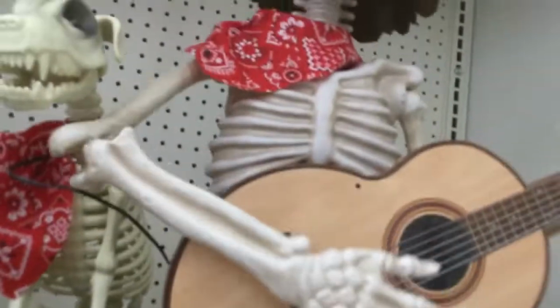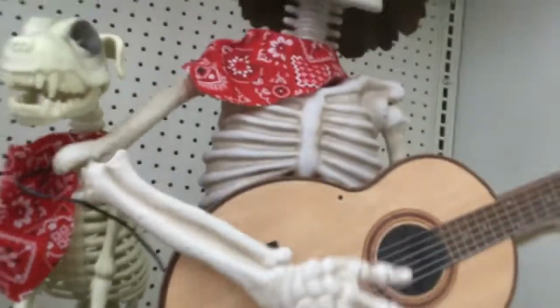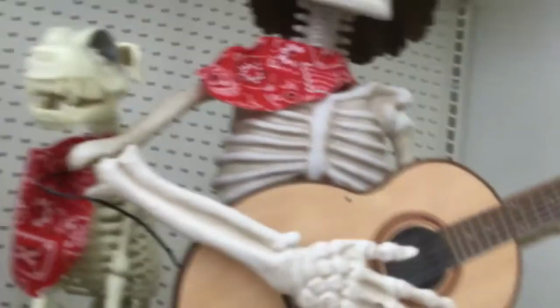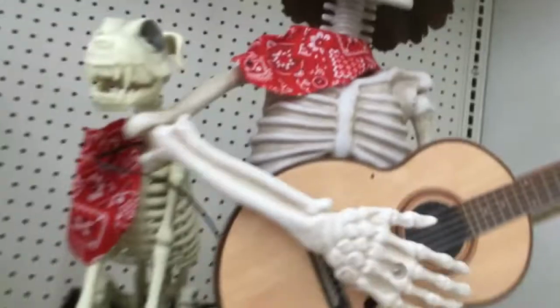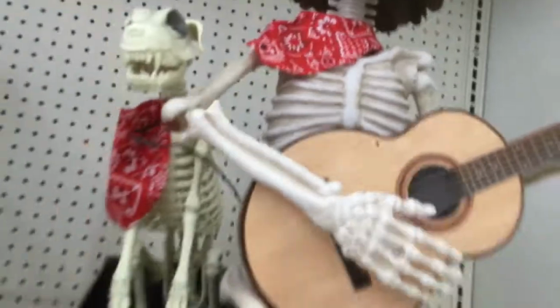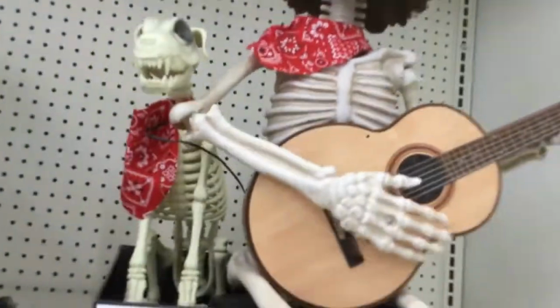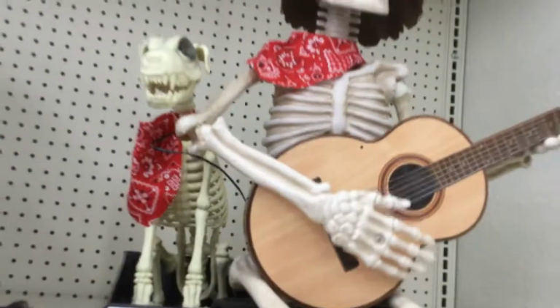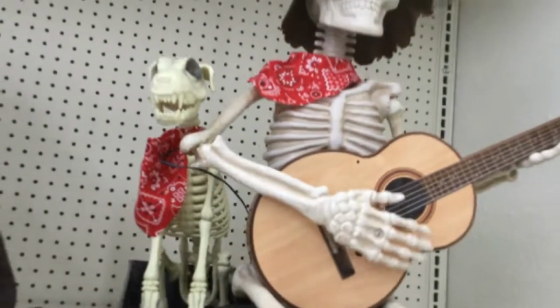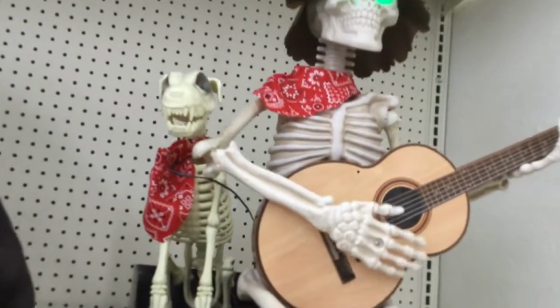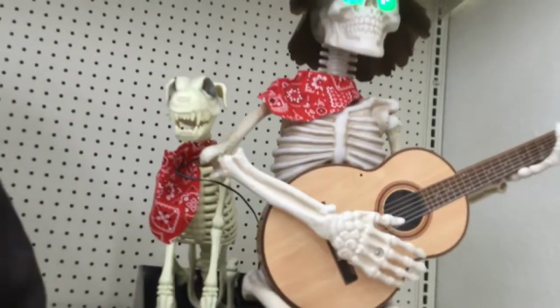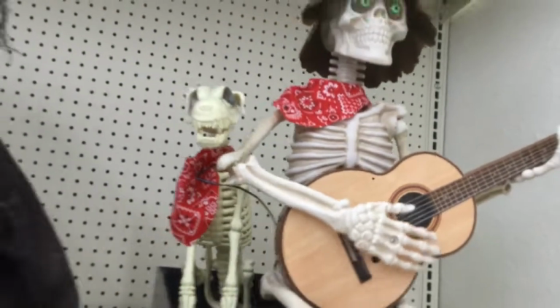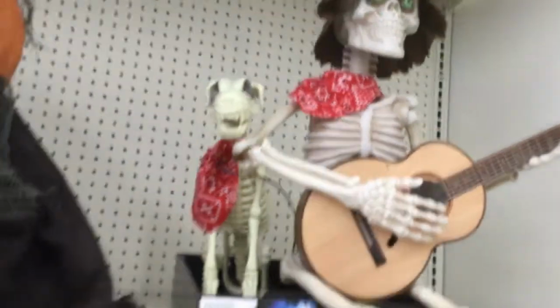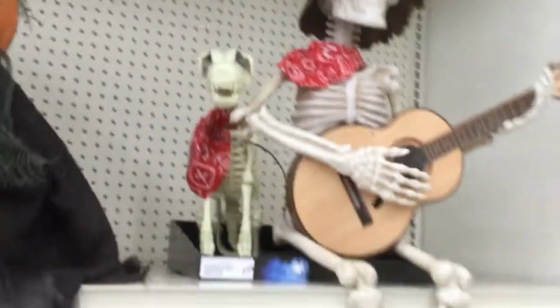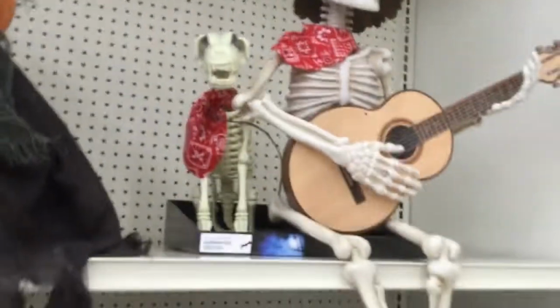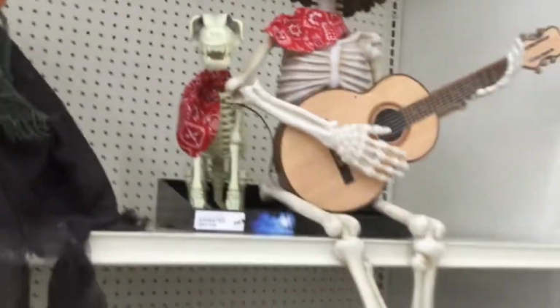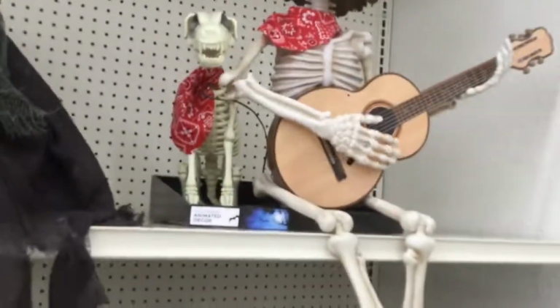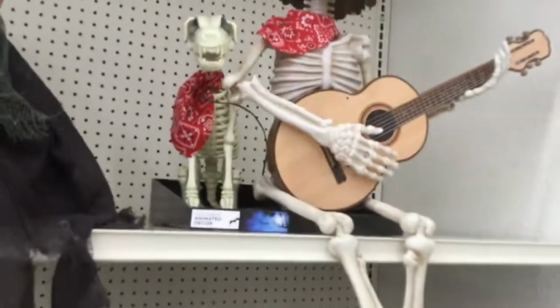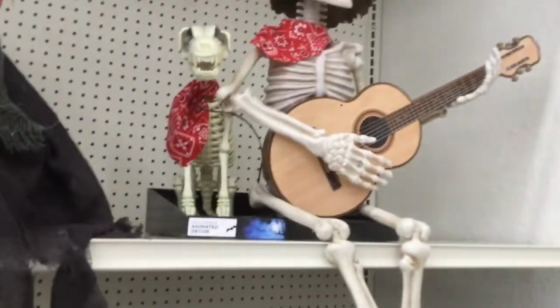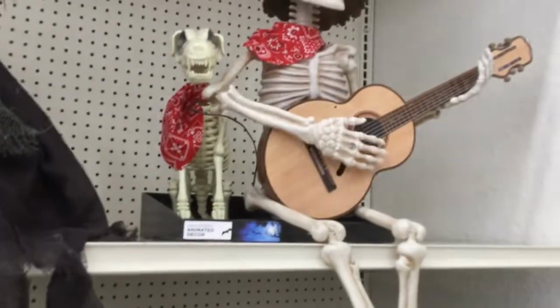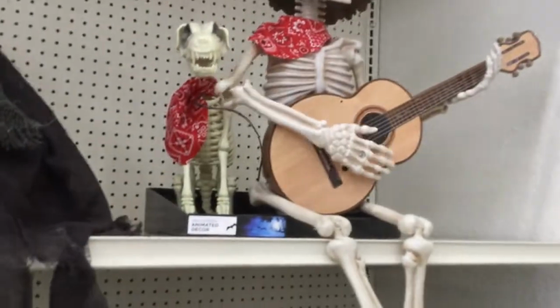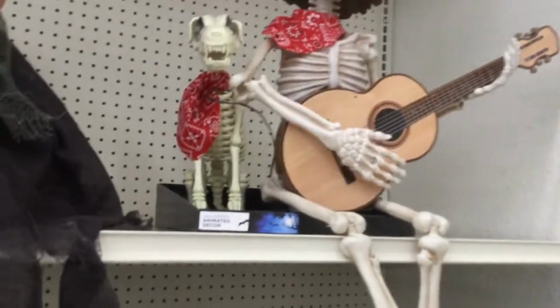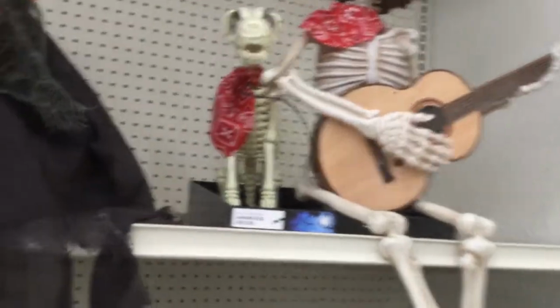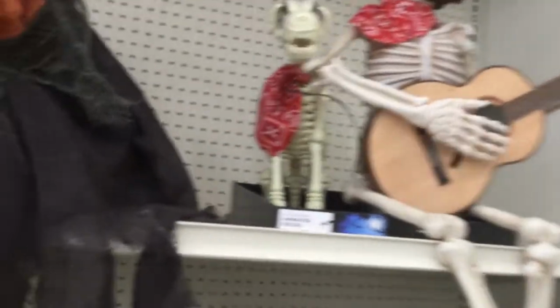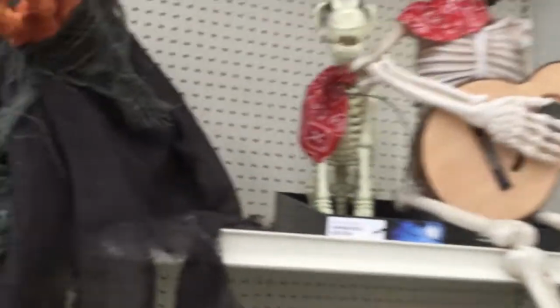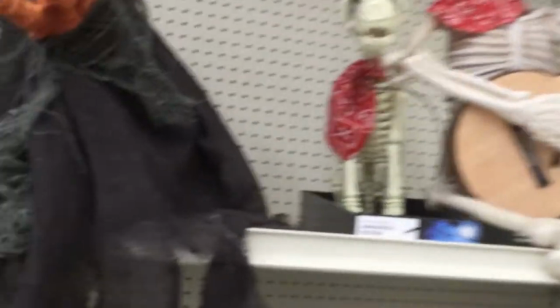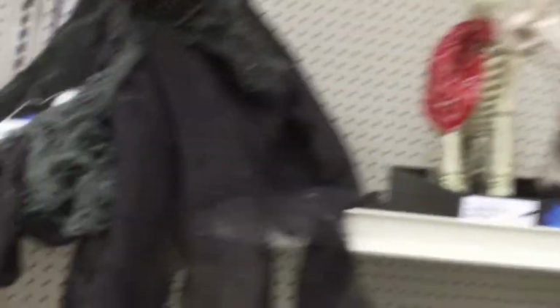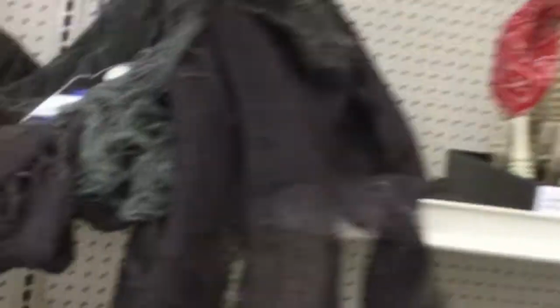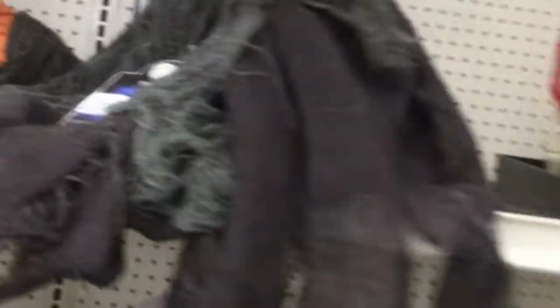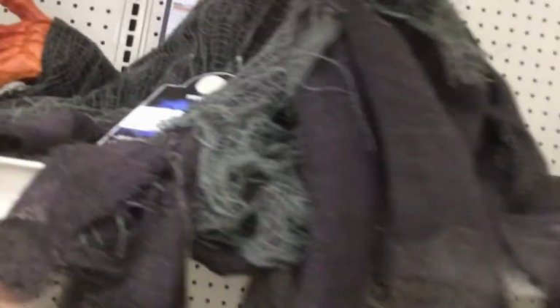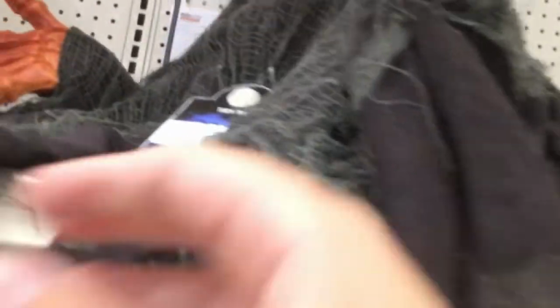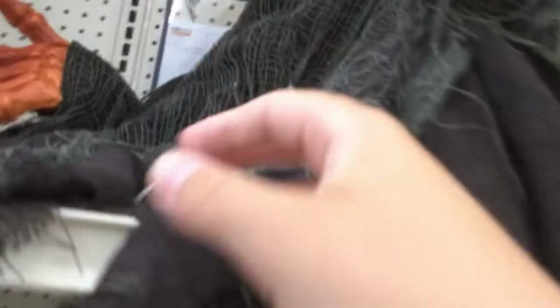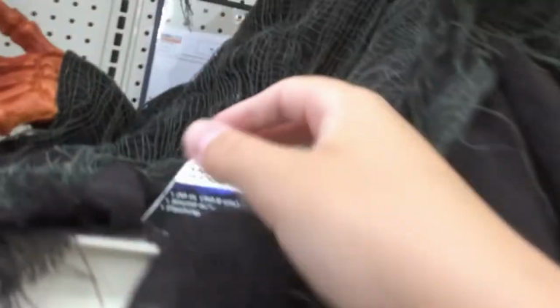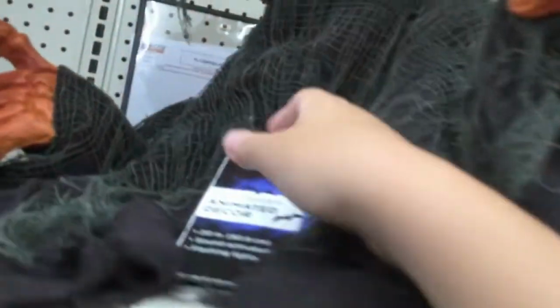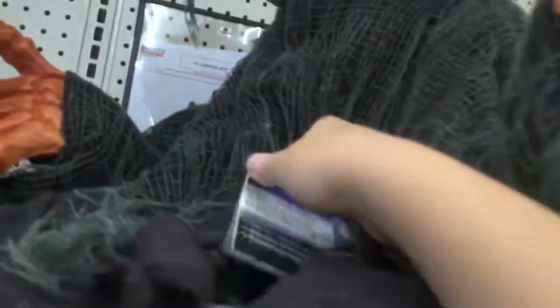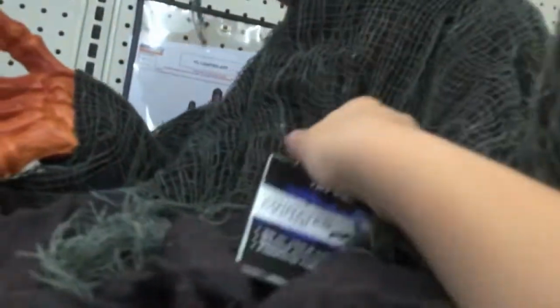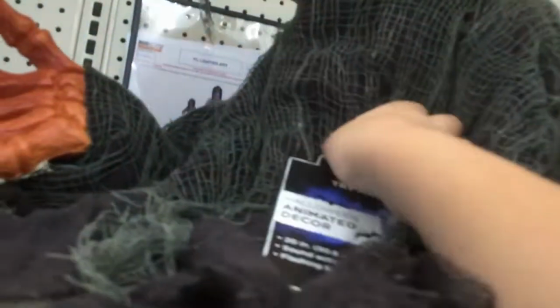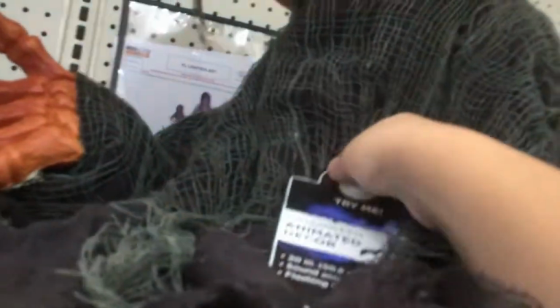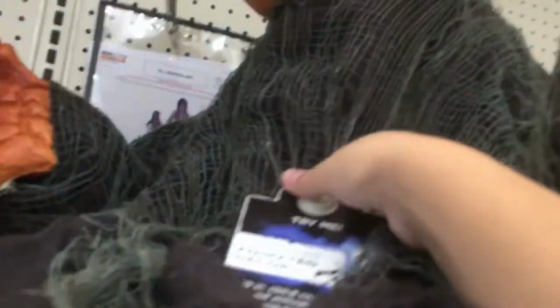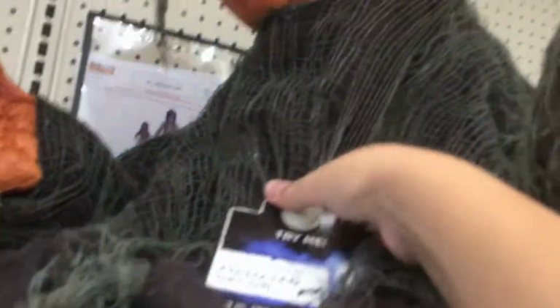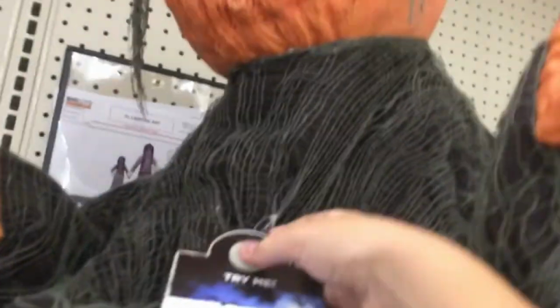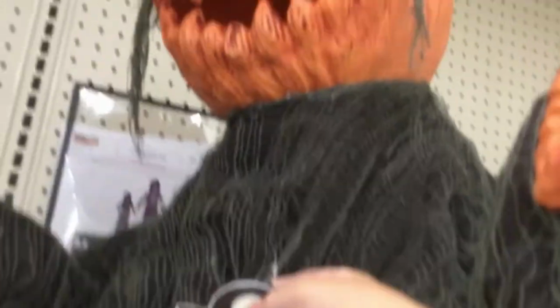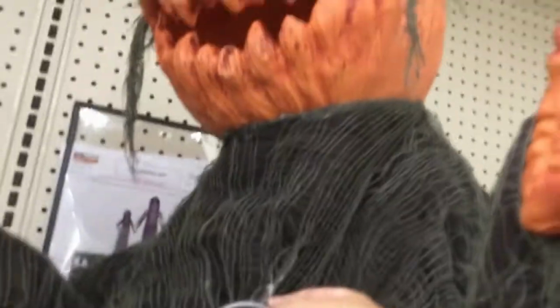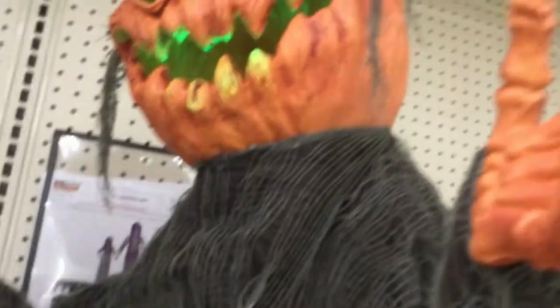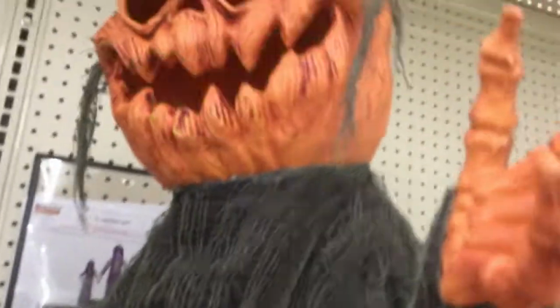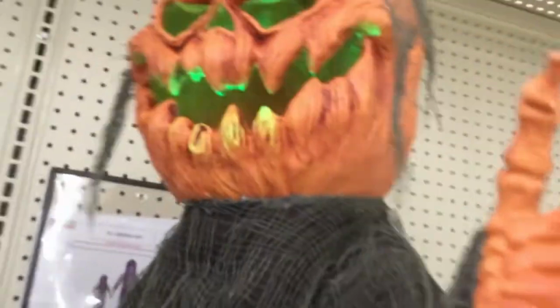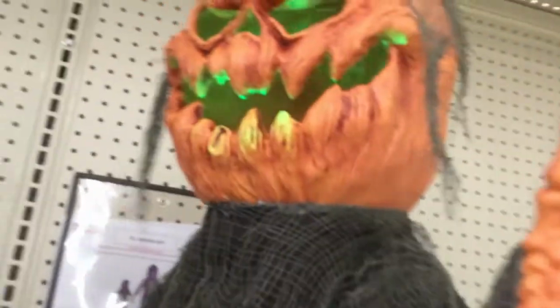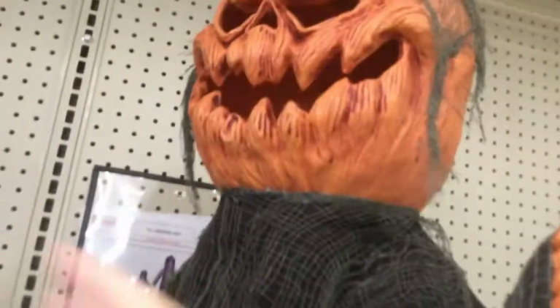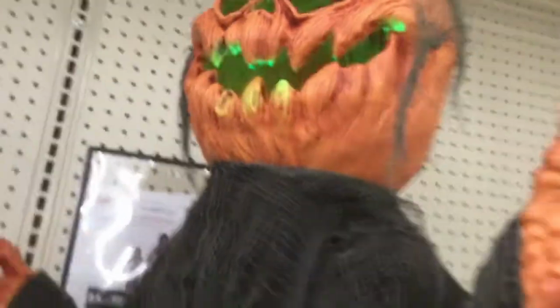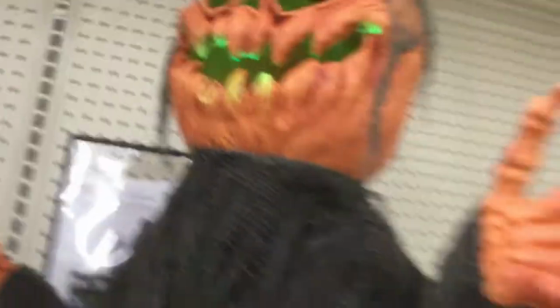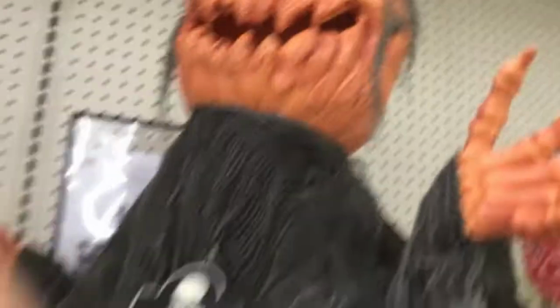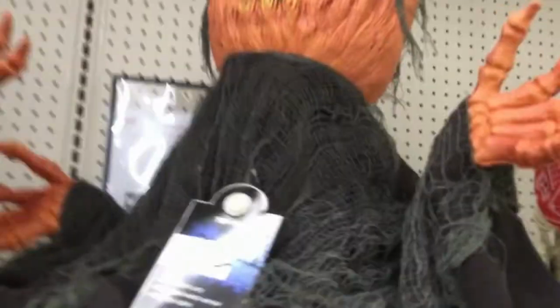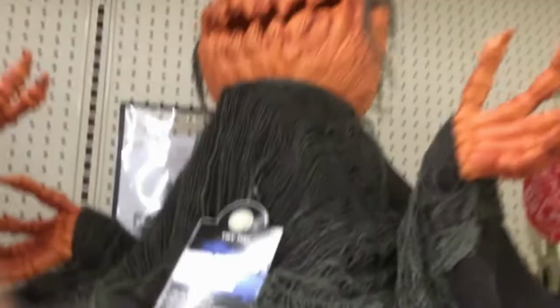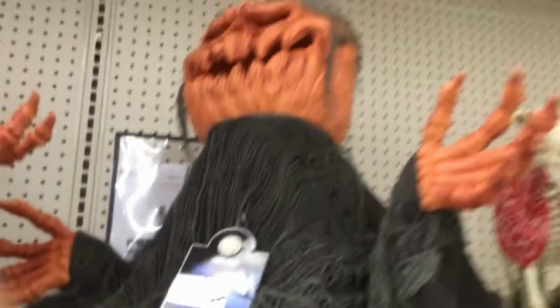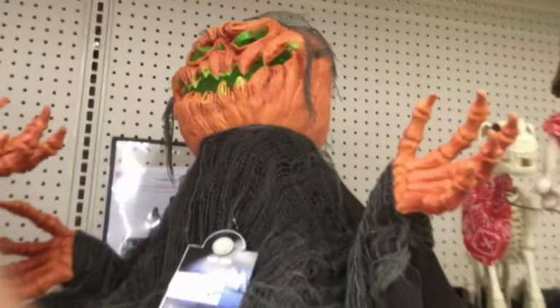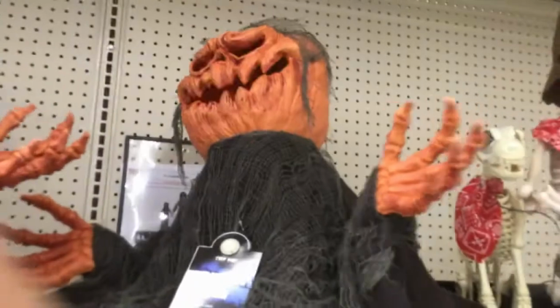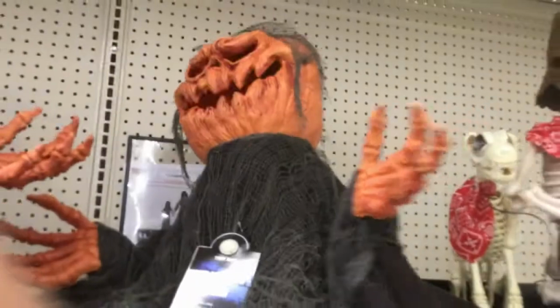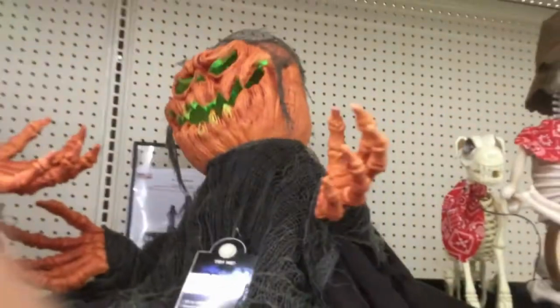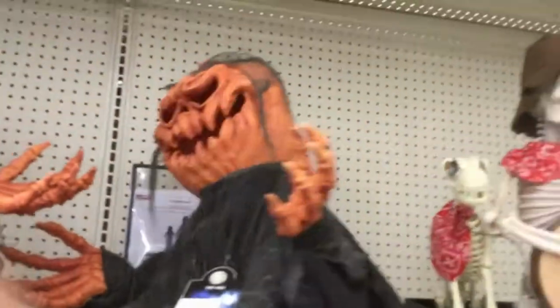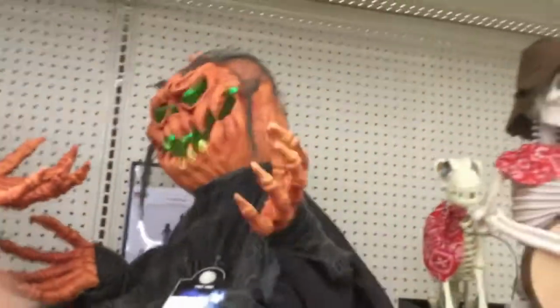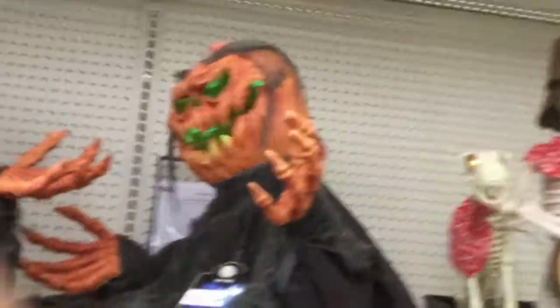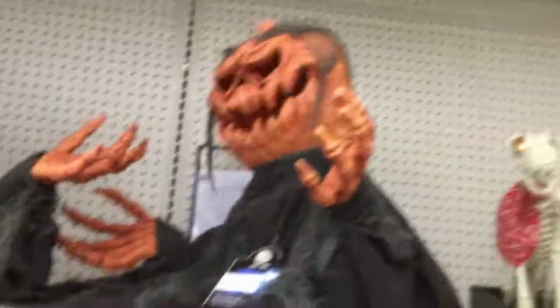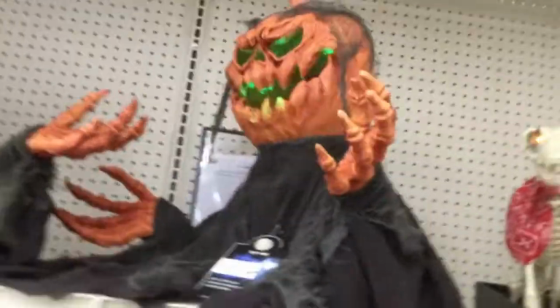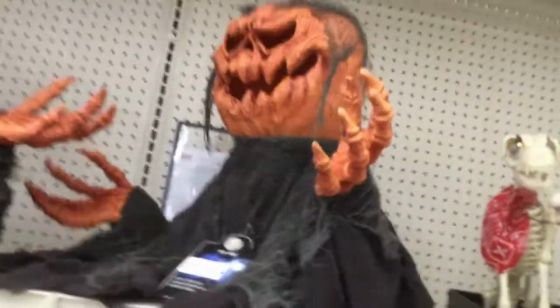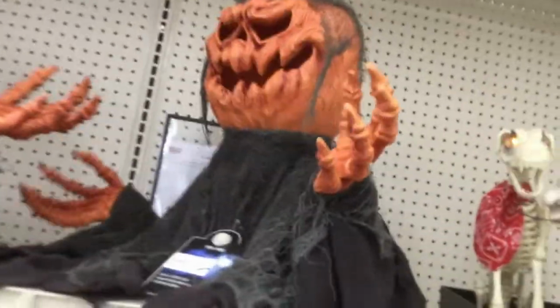$60 to hear a skeleton sing the Walmart yodeling kid's song? No thank you.